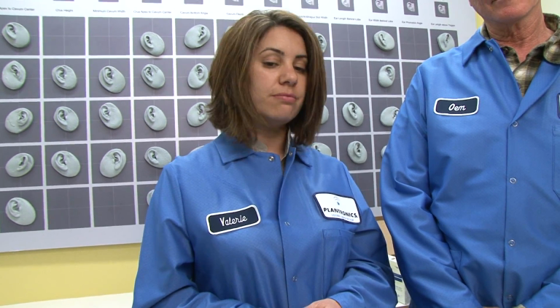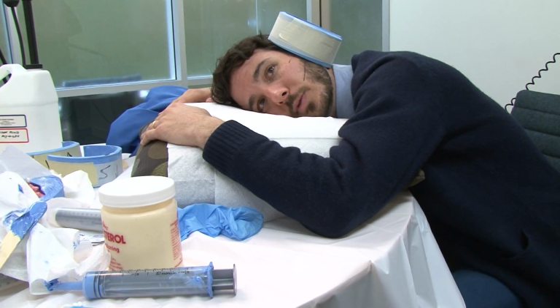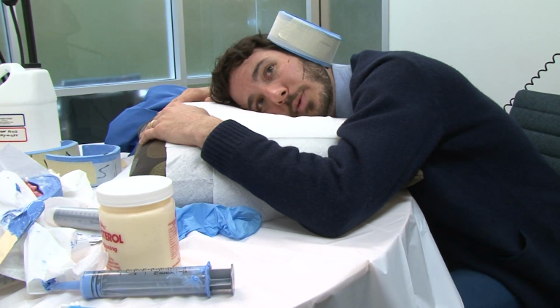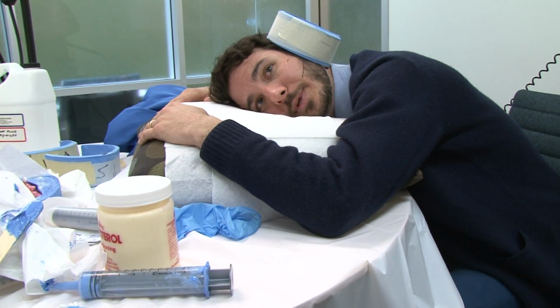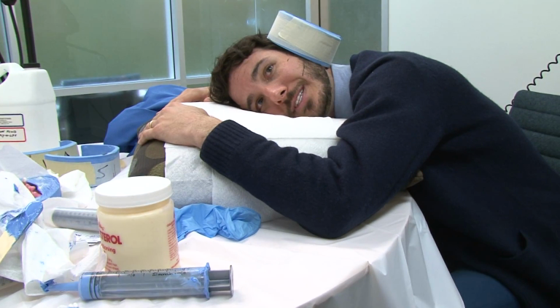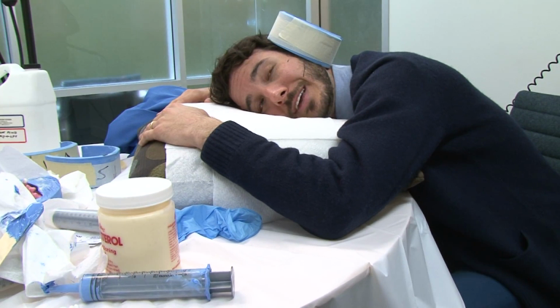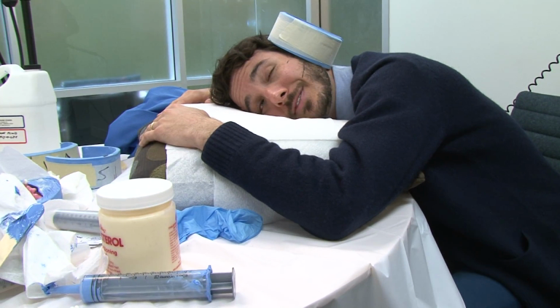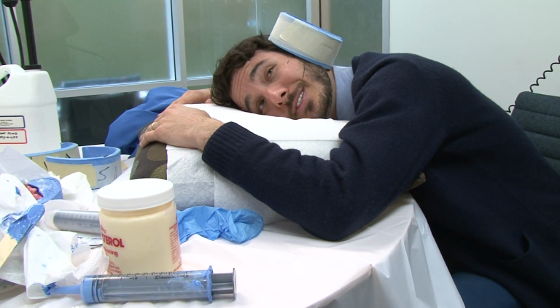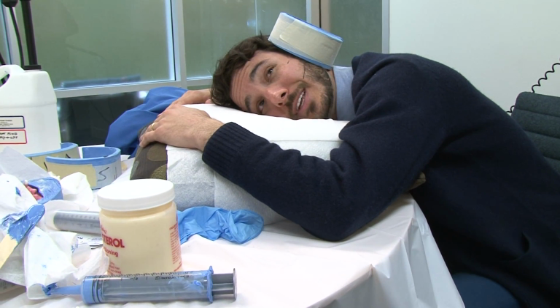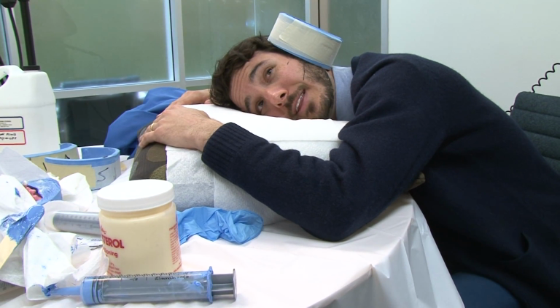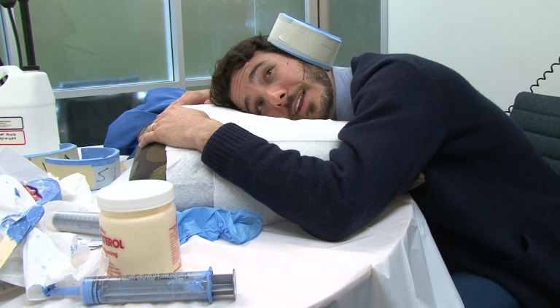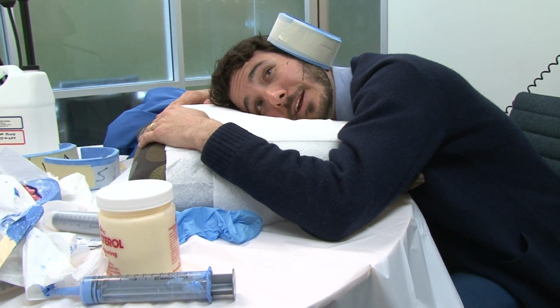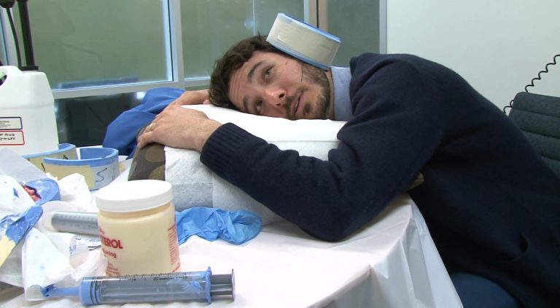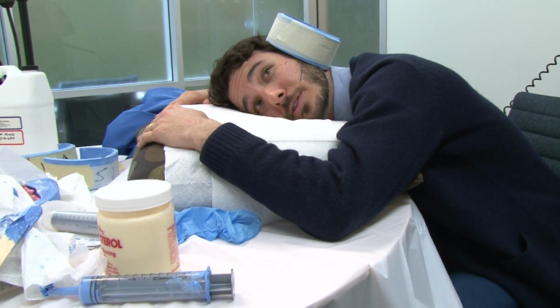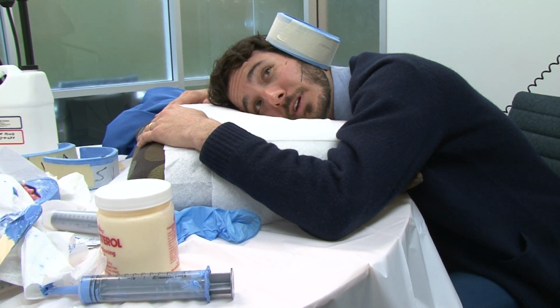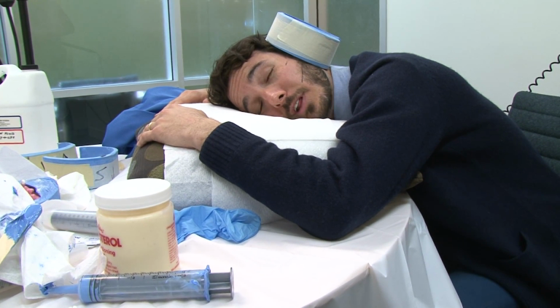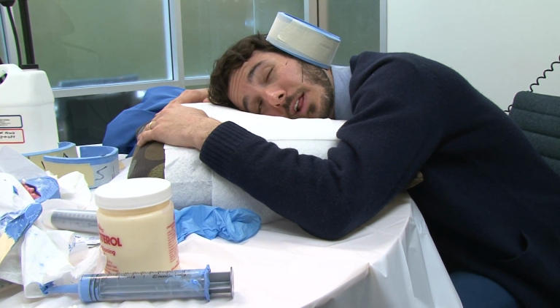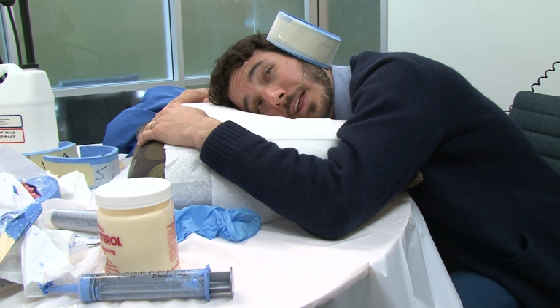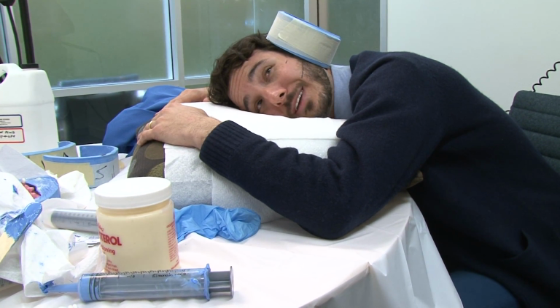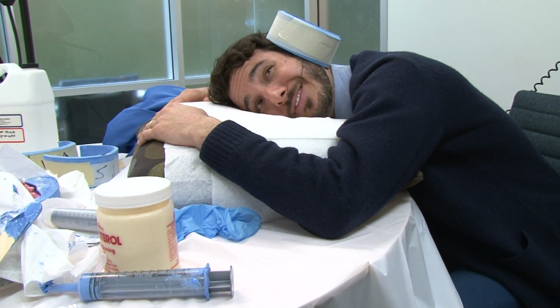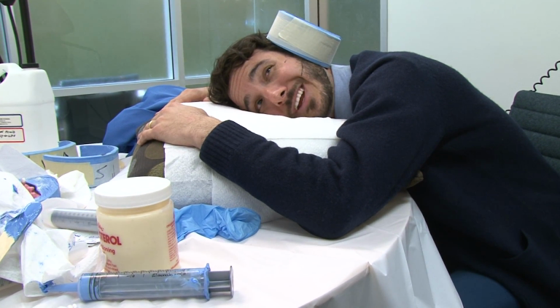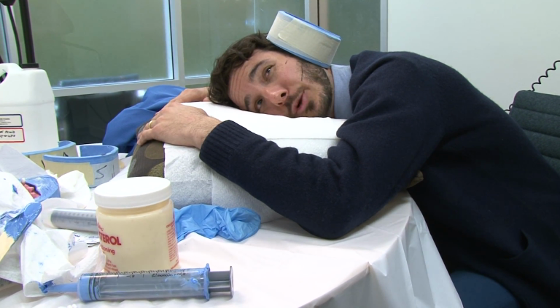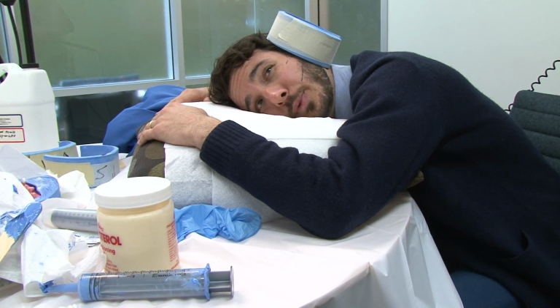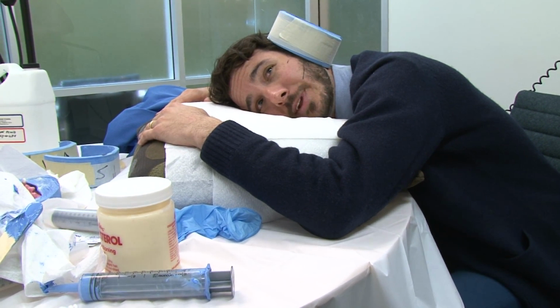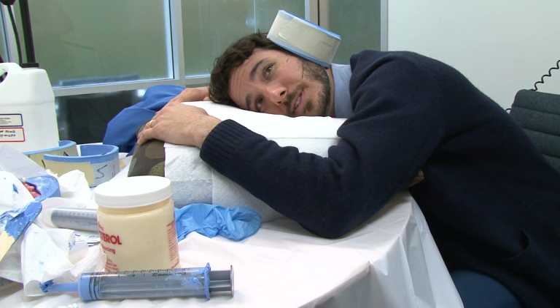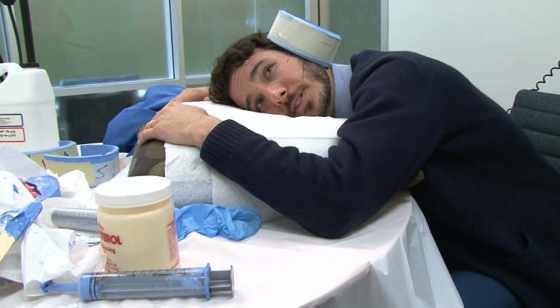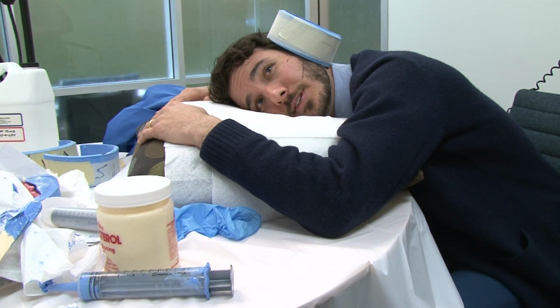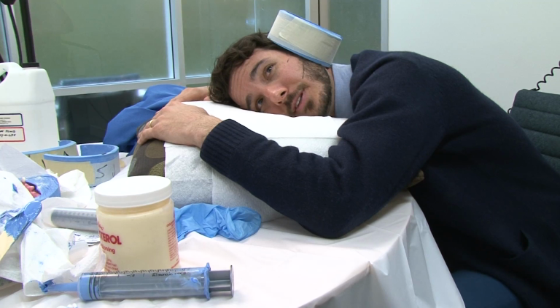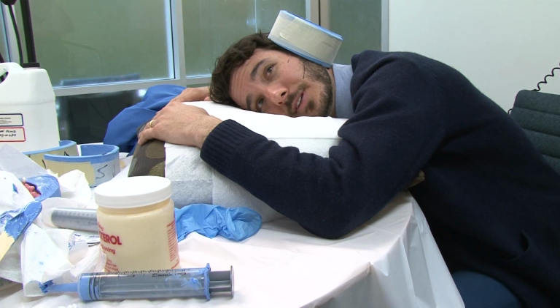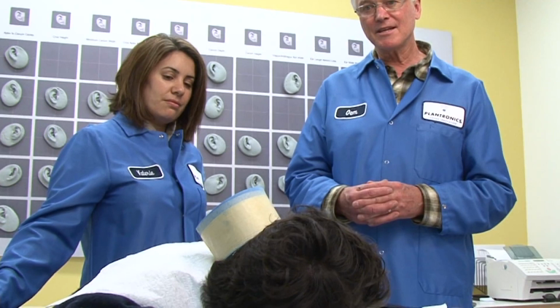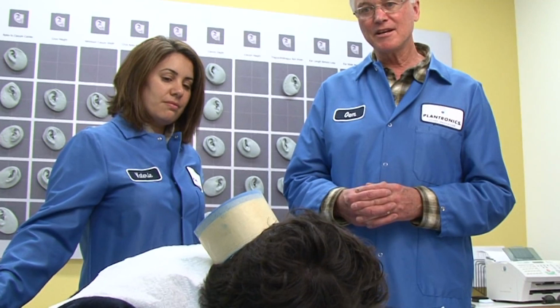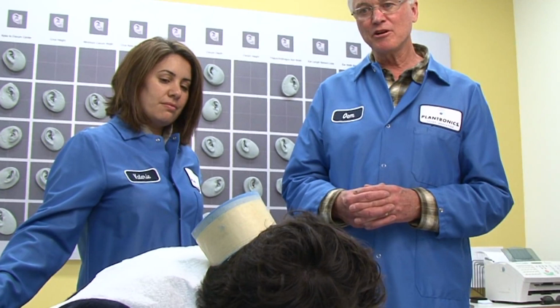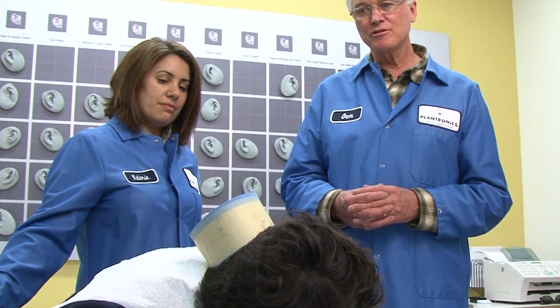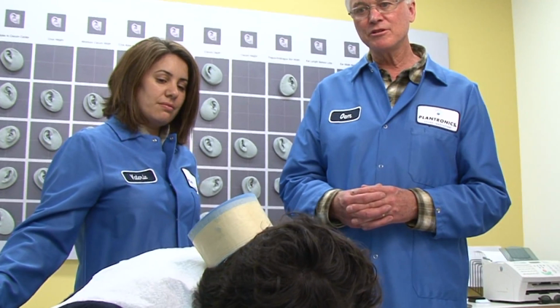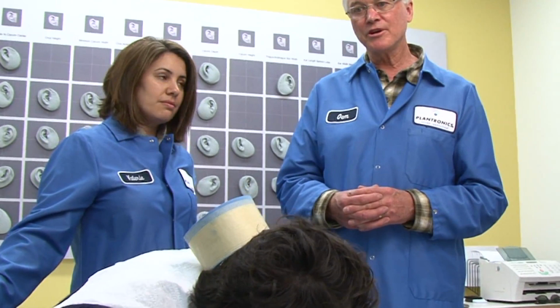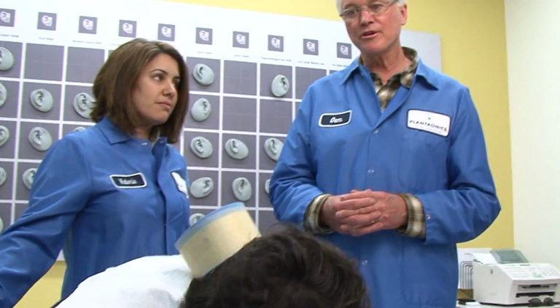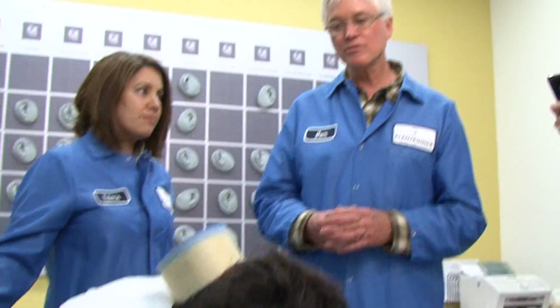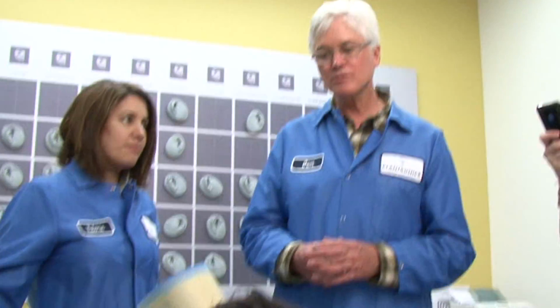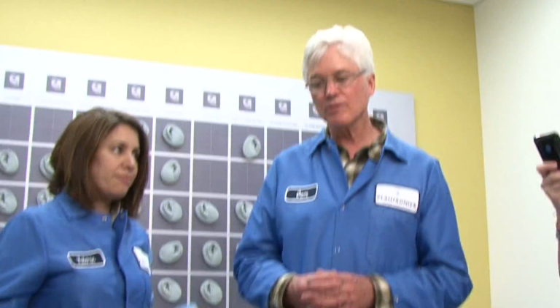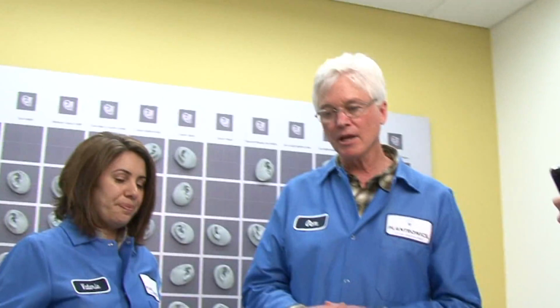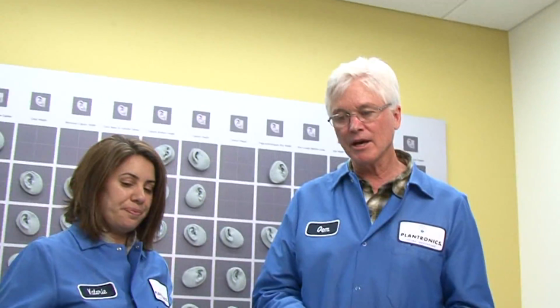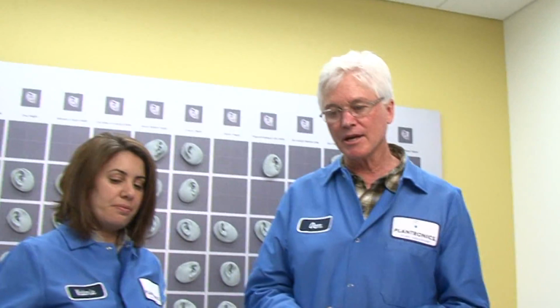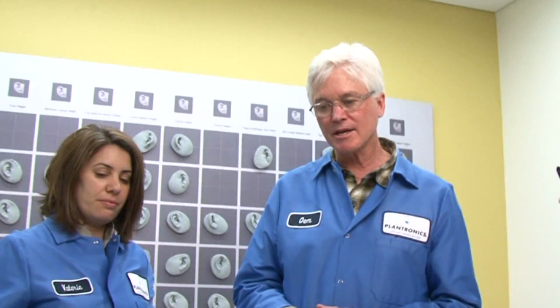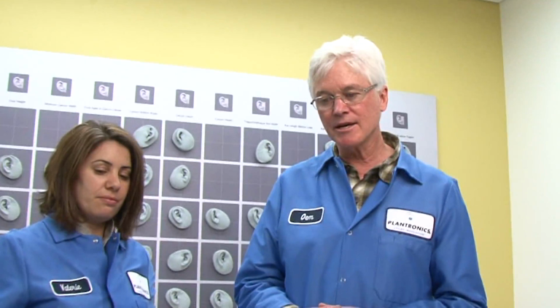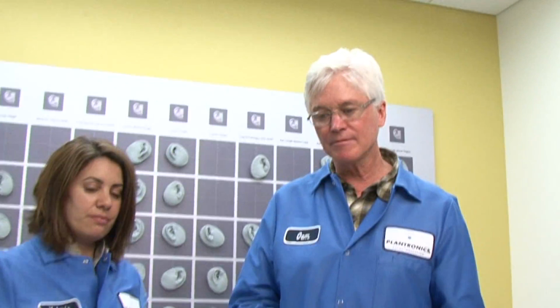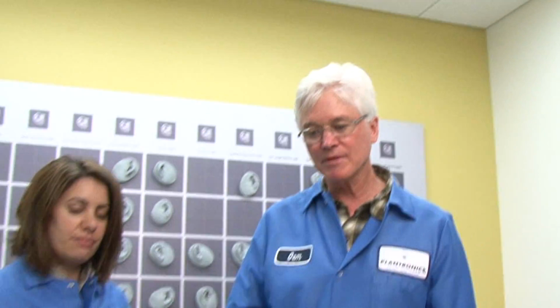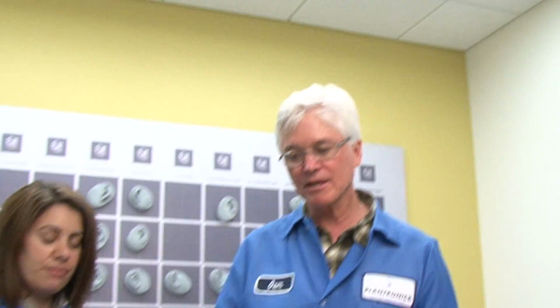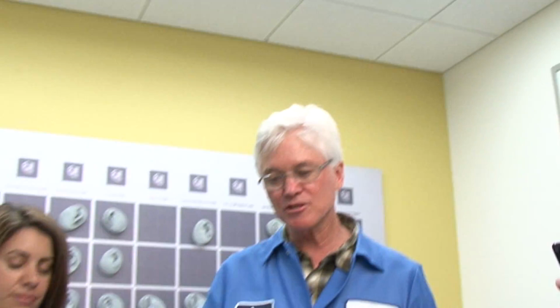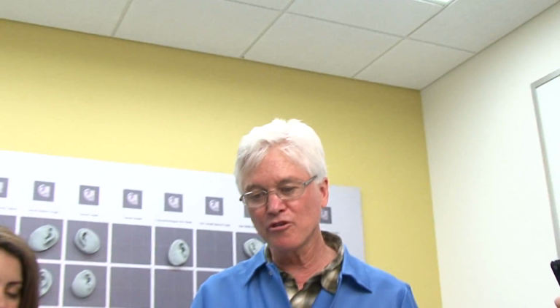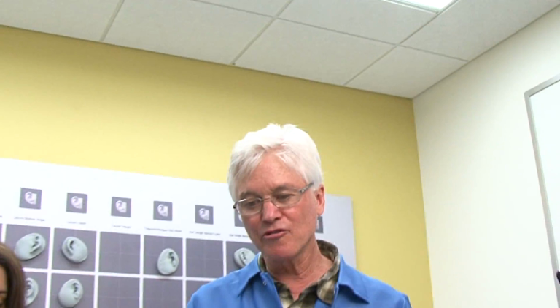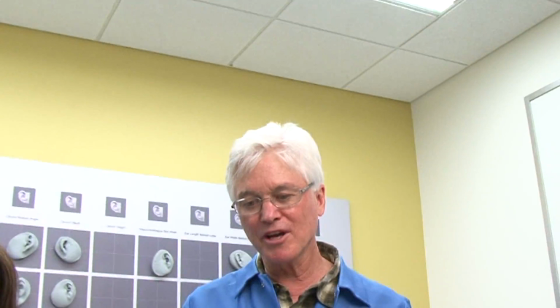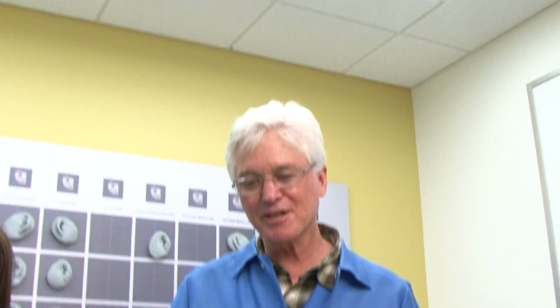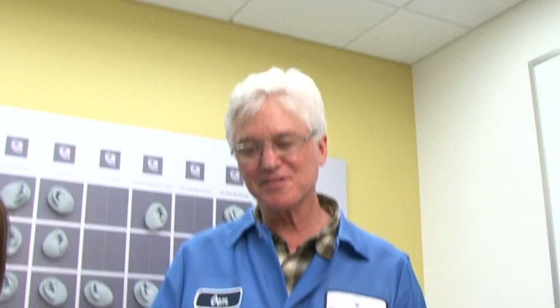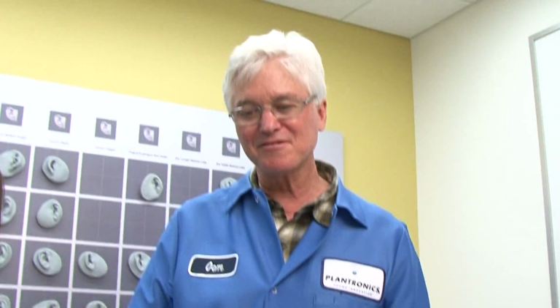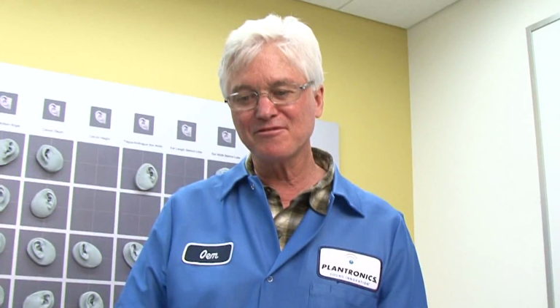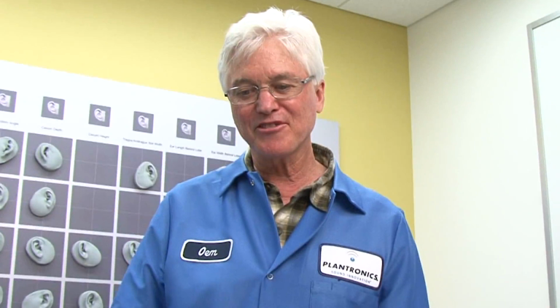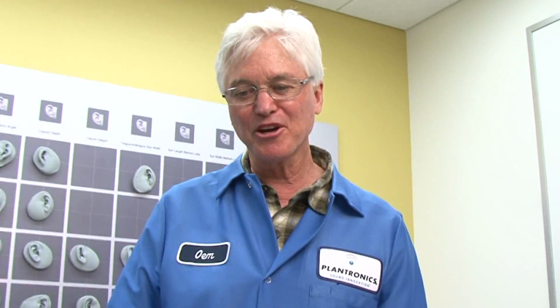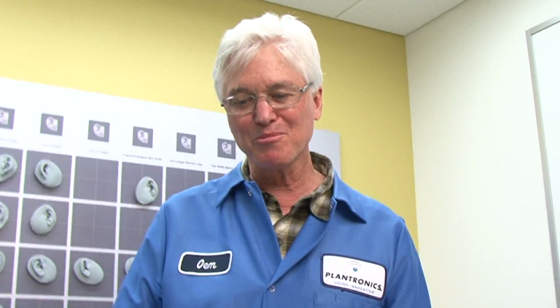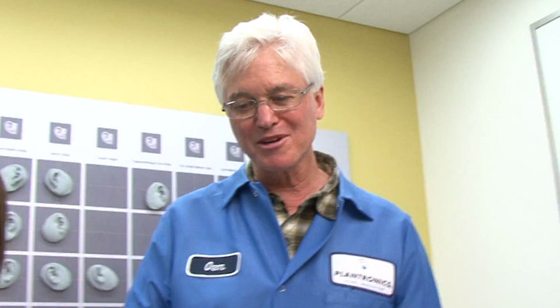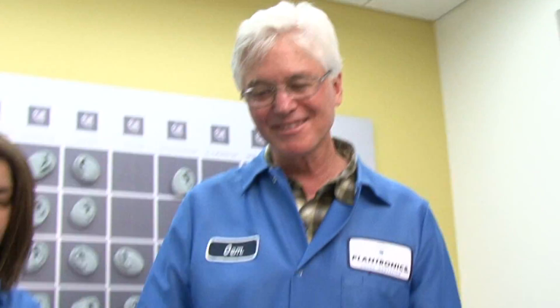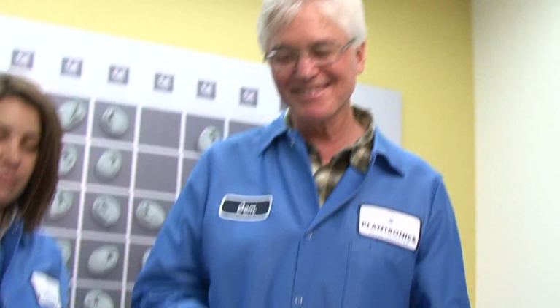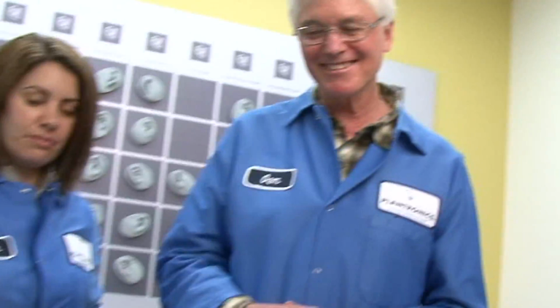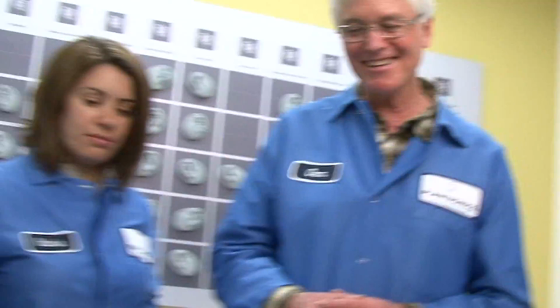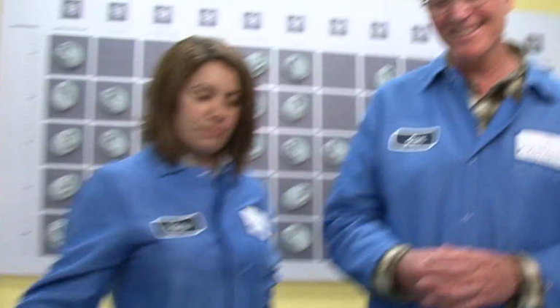Would it be safe to say that ears are a lot like fingerprints? I'd say no two ears are alike — like snowflakes and fingerprints, yeah.